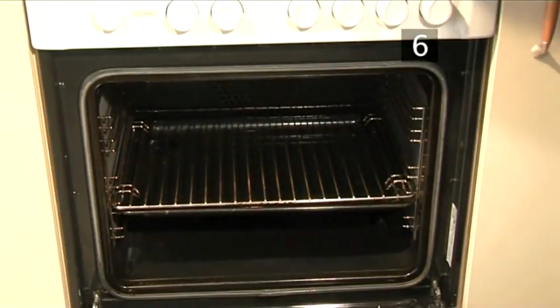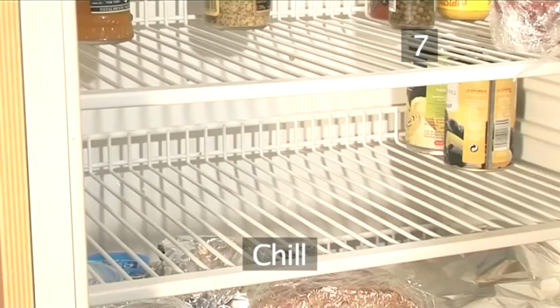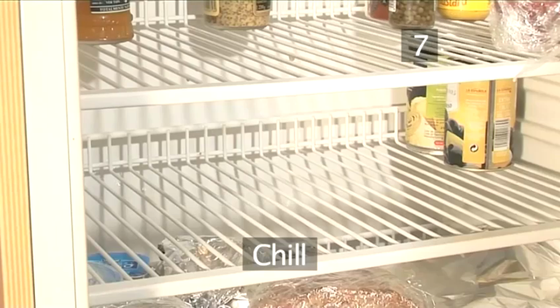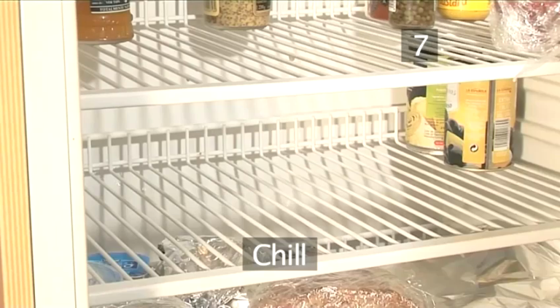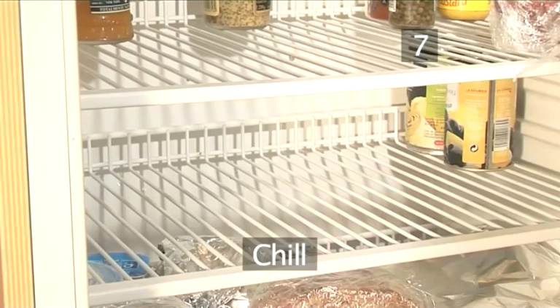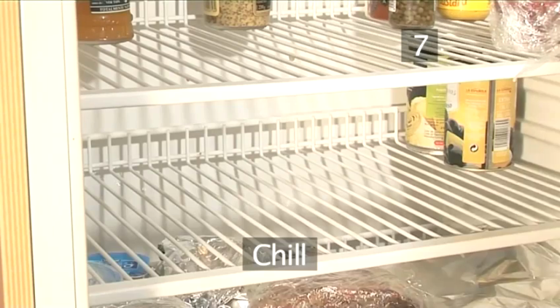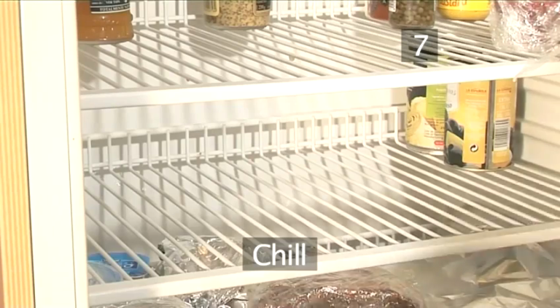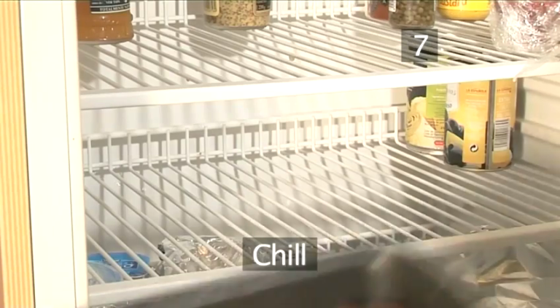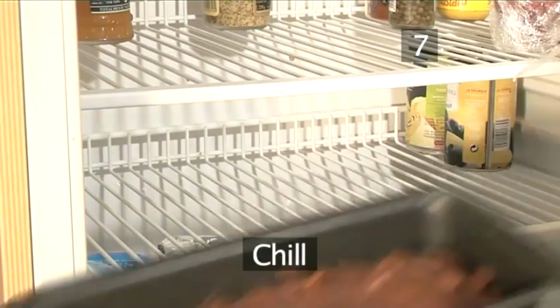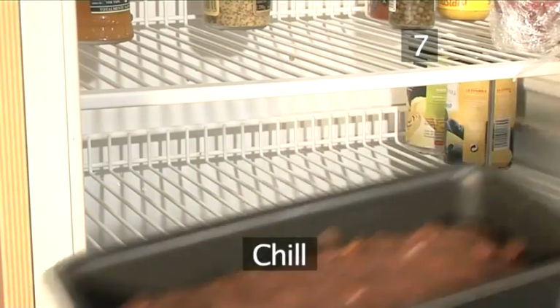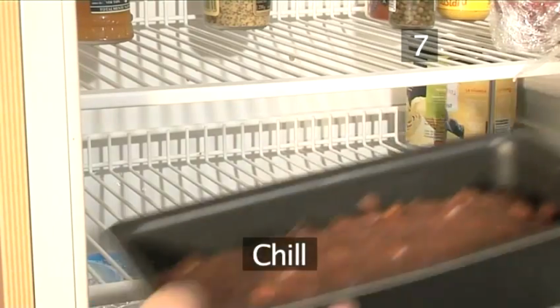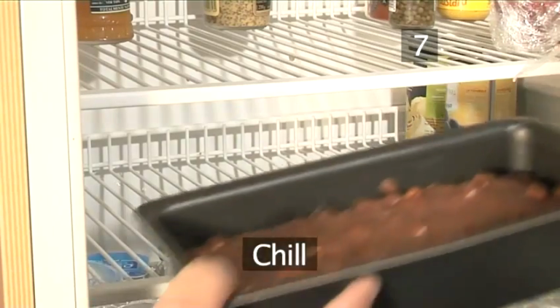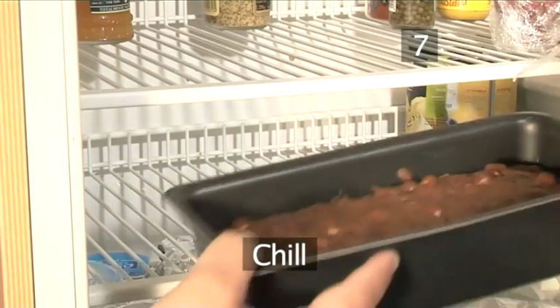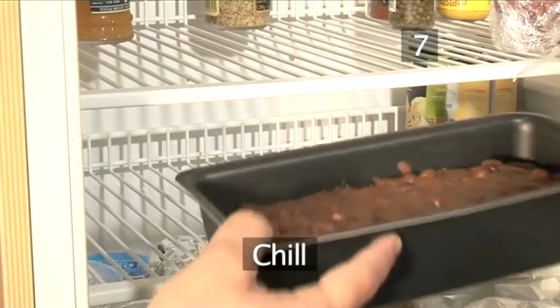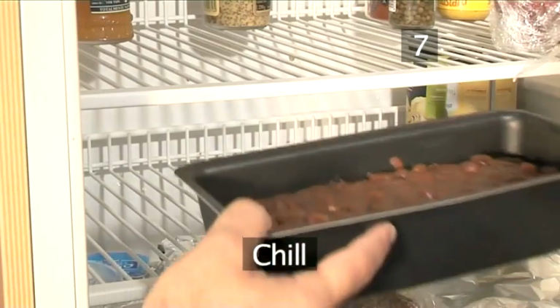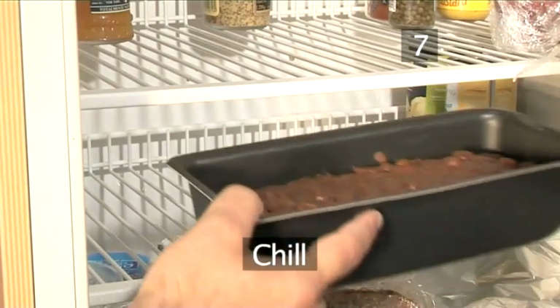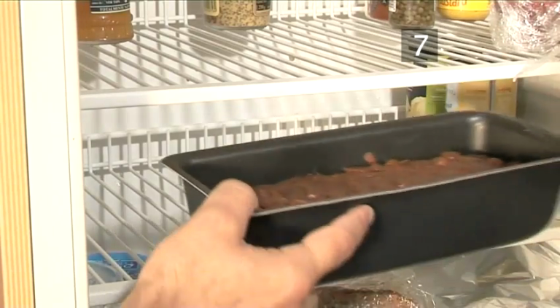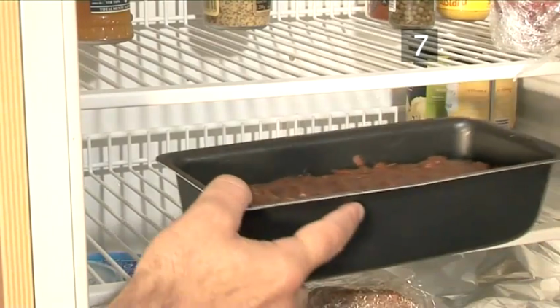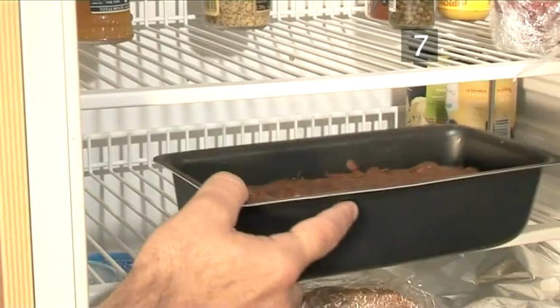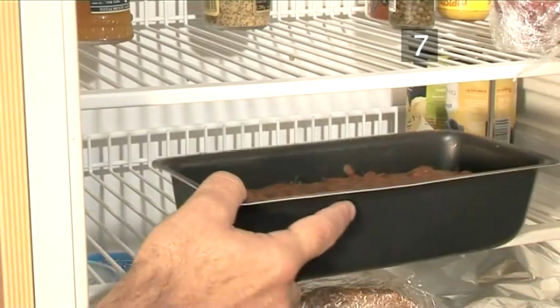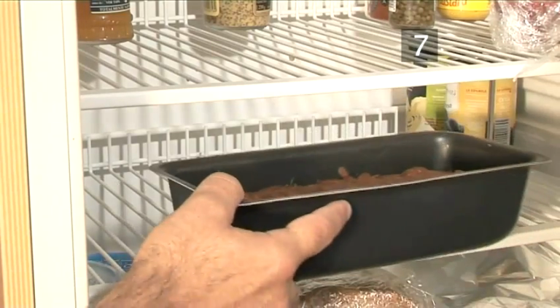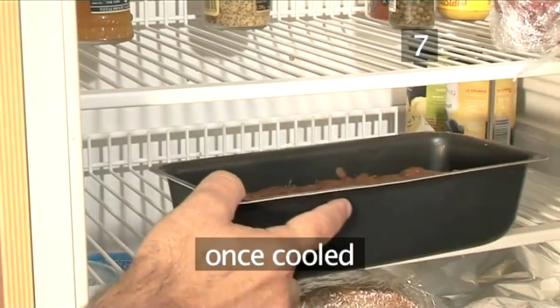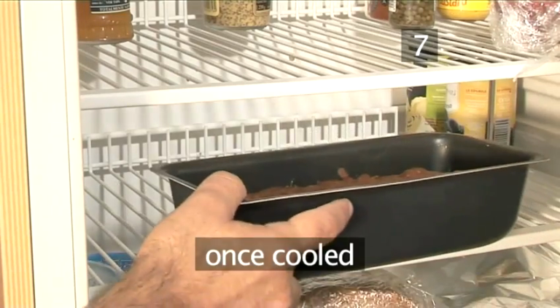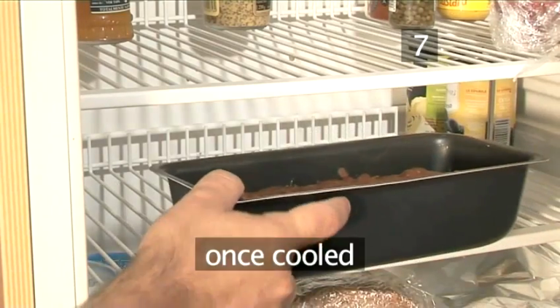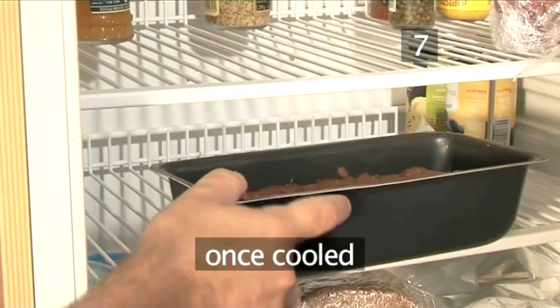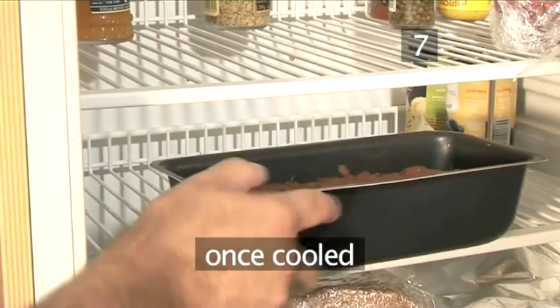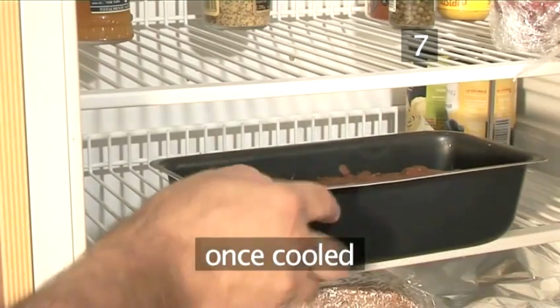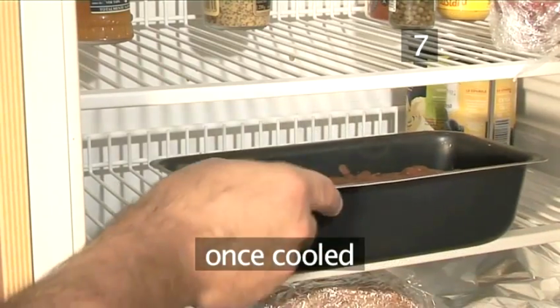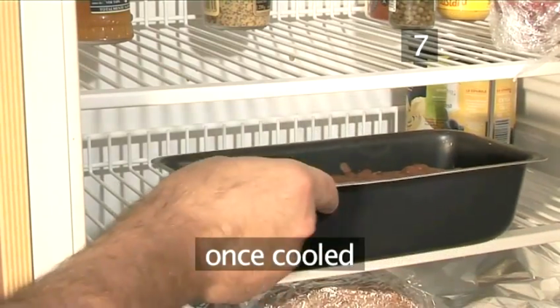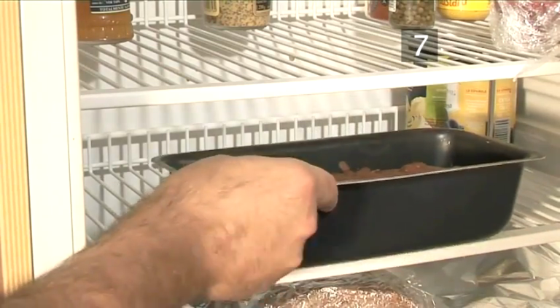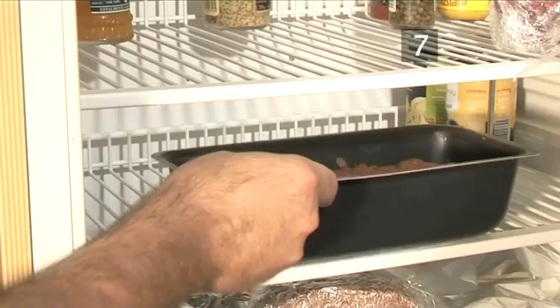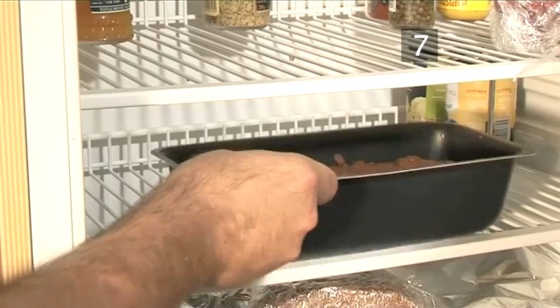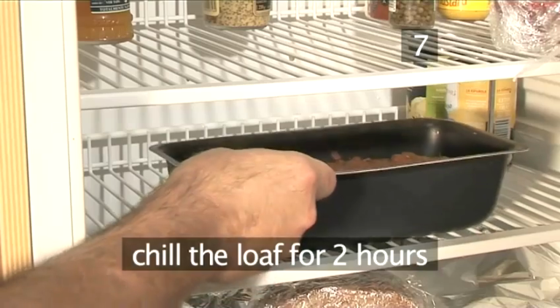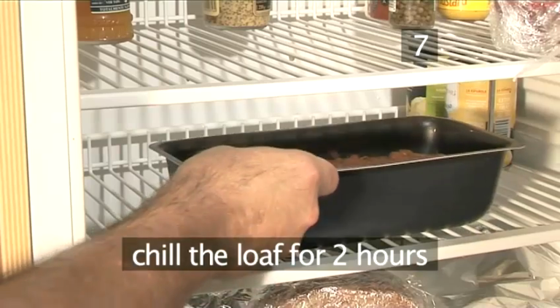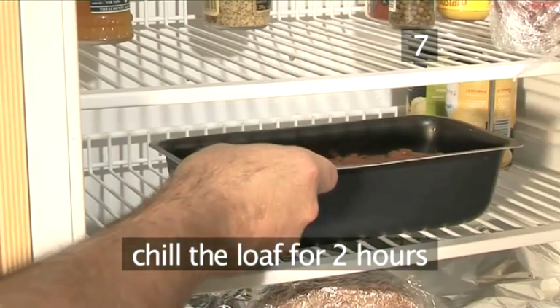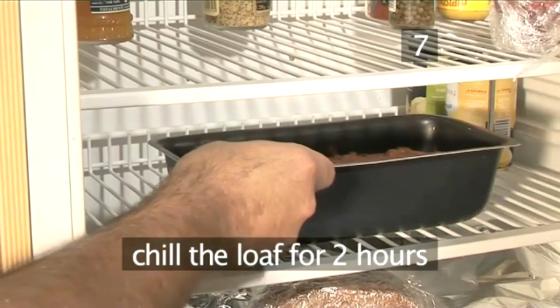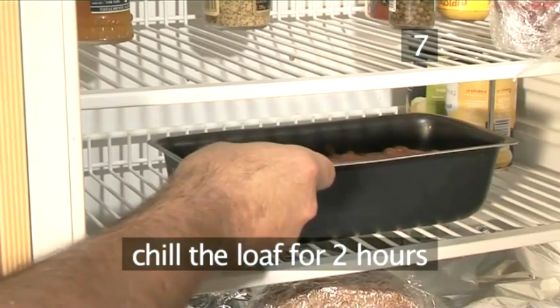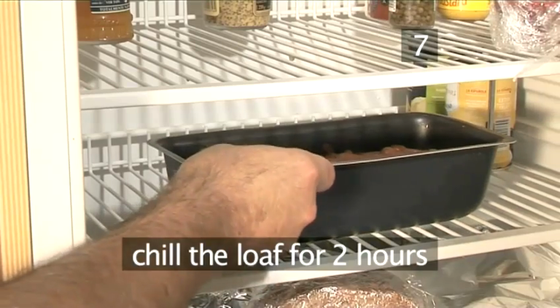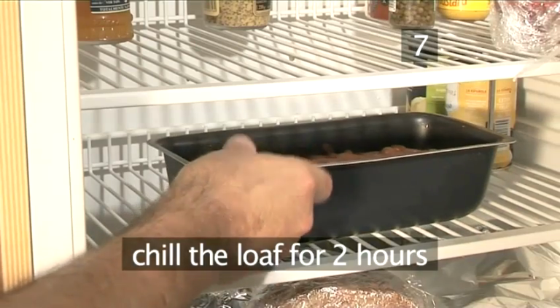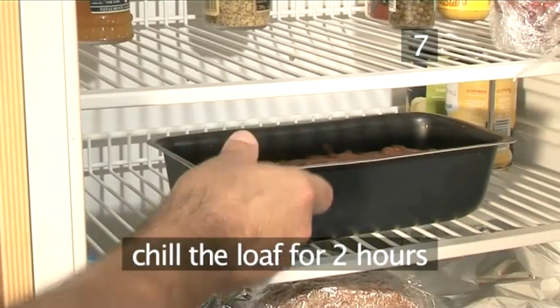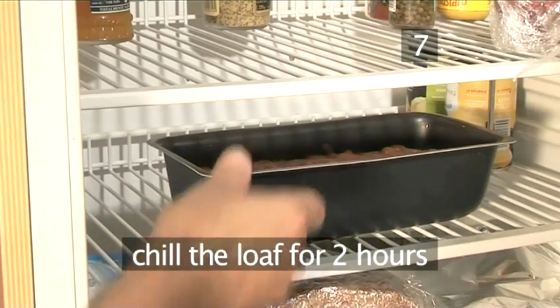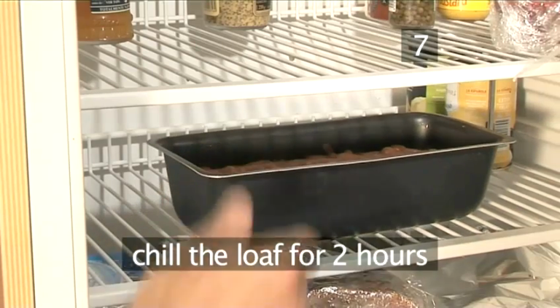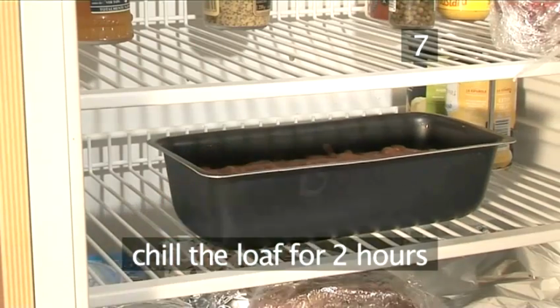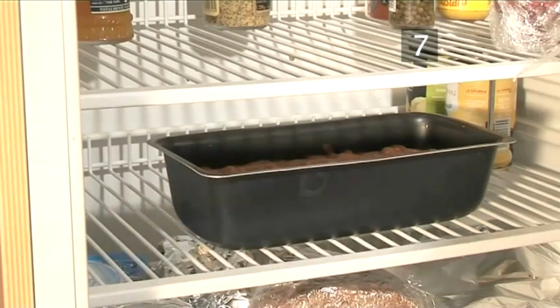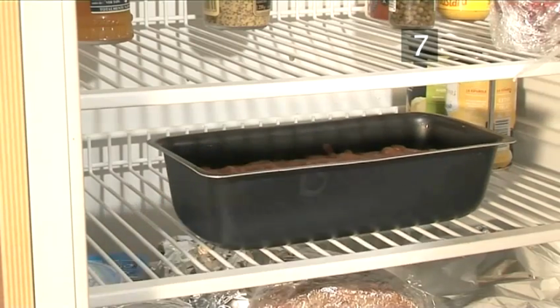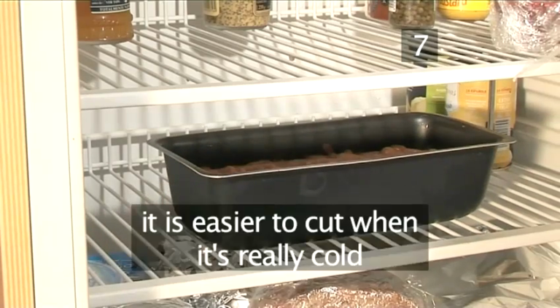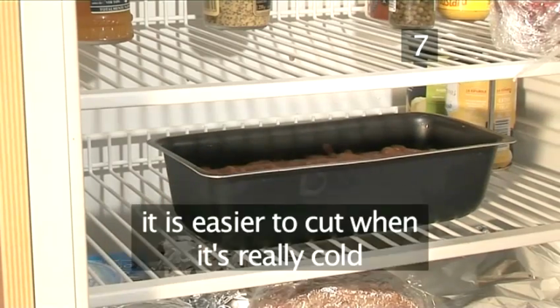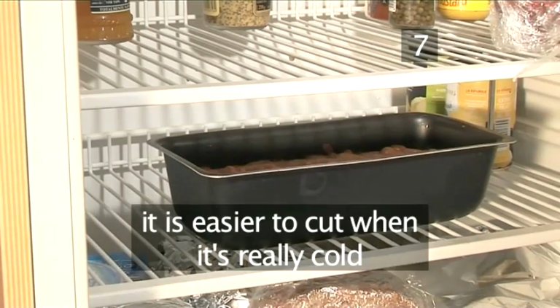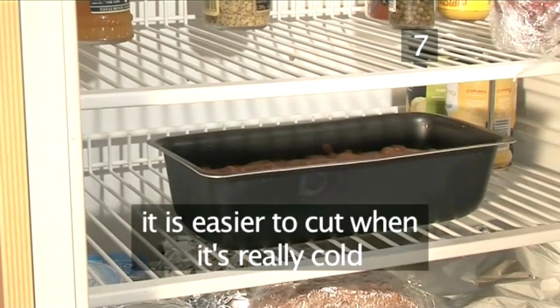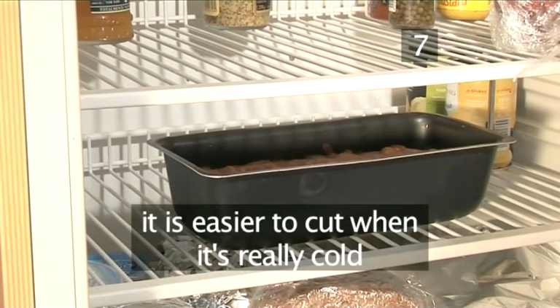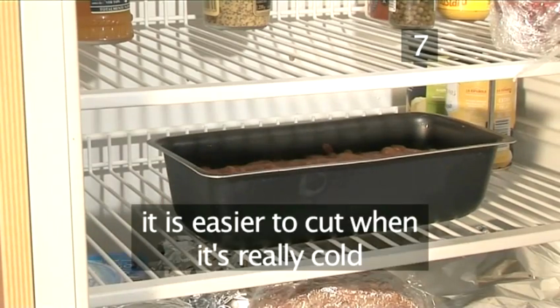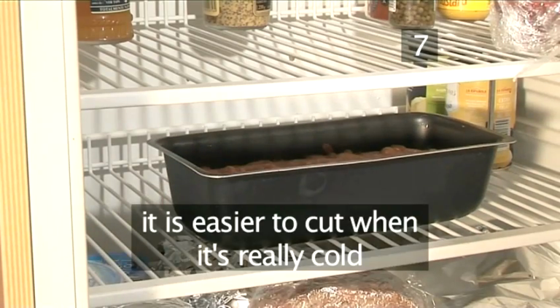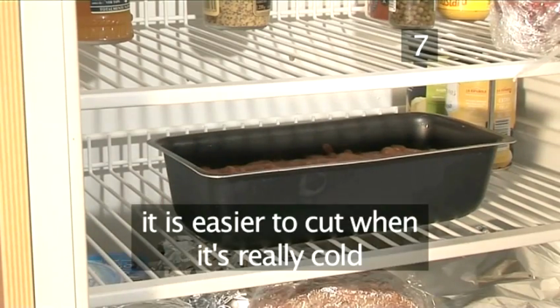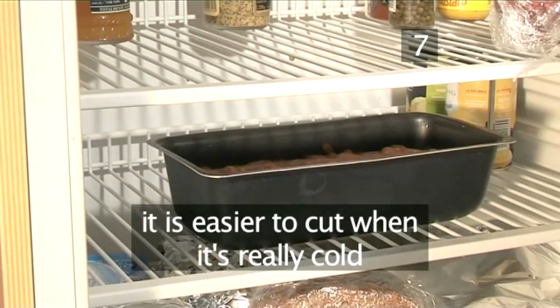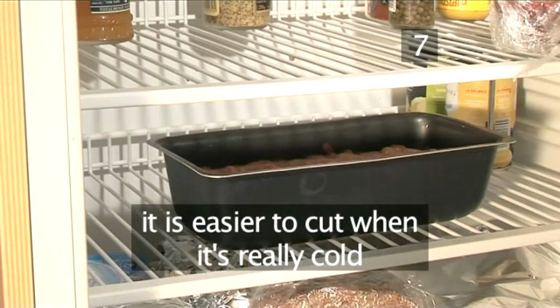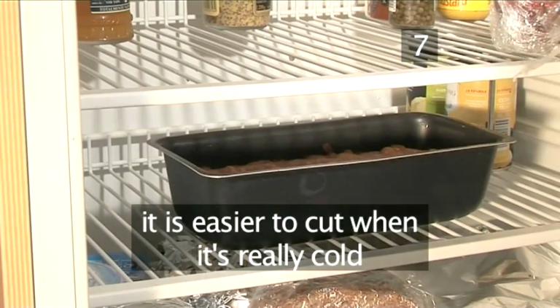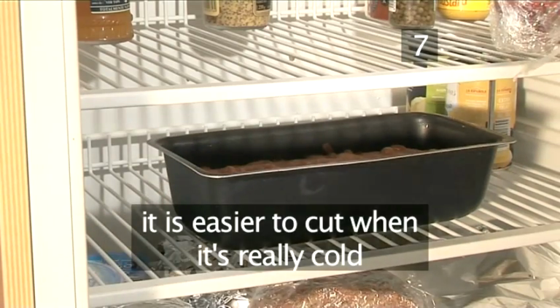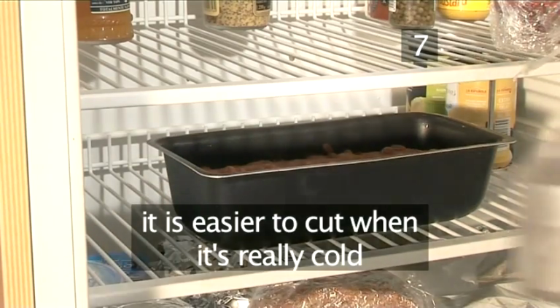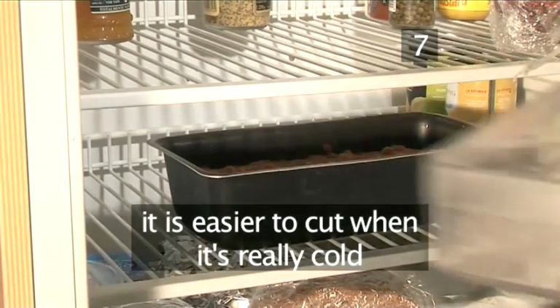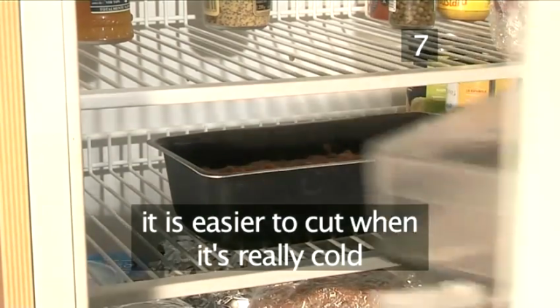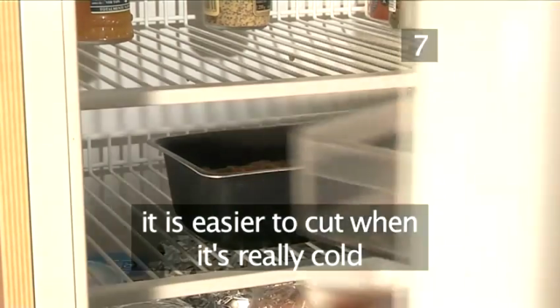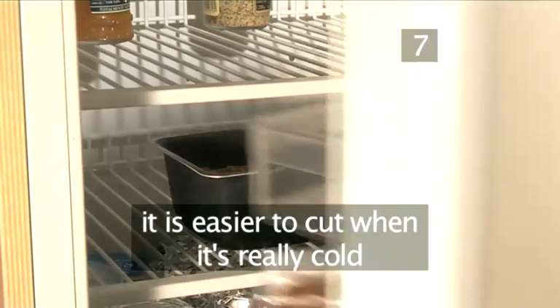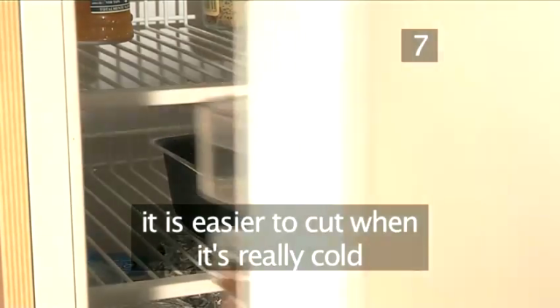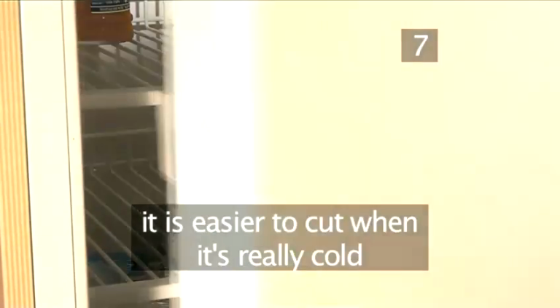Step 7: Chill. Once cooled, chill the loaf for a couple of hours. It is easier to cut when it's really cold.